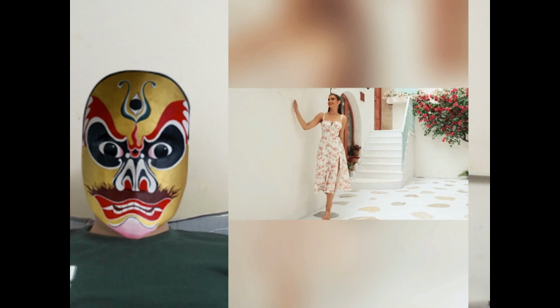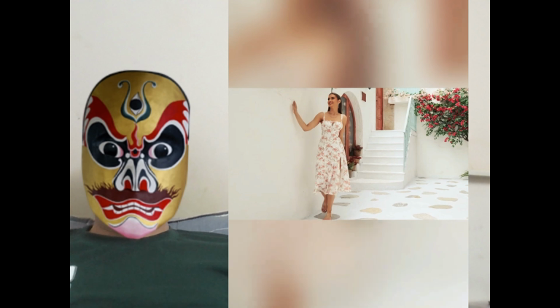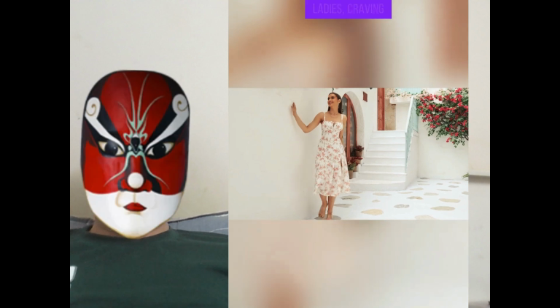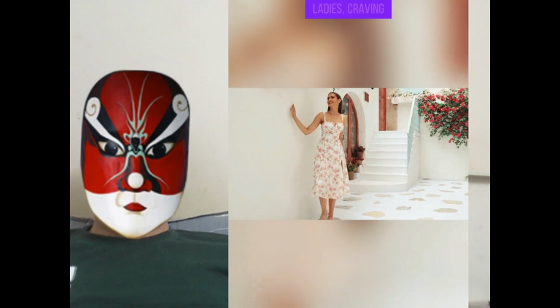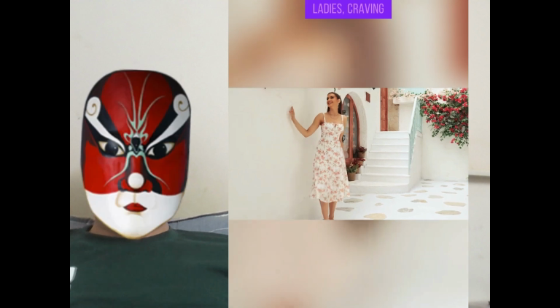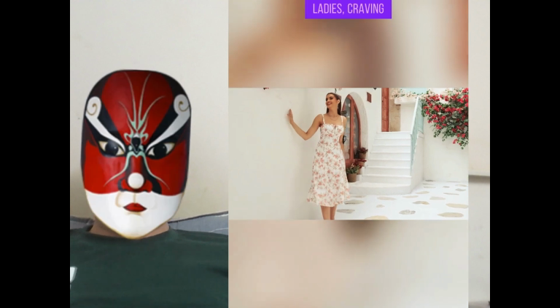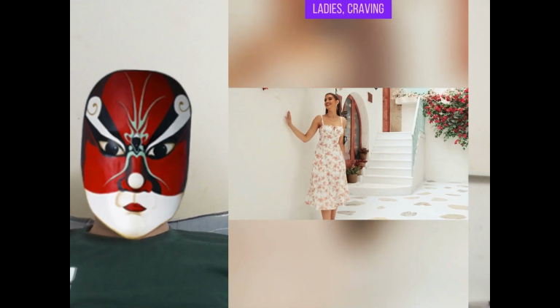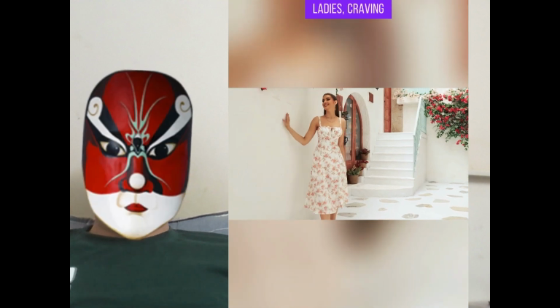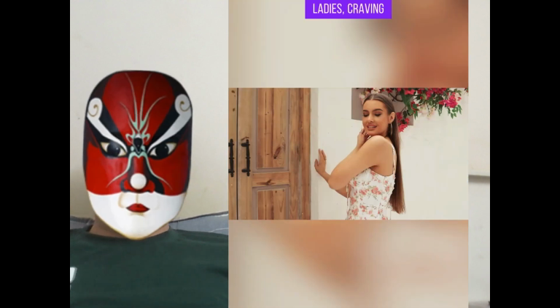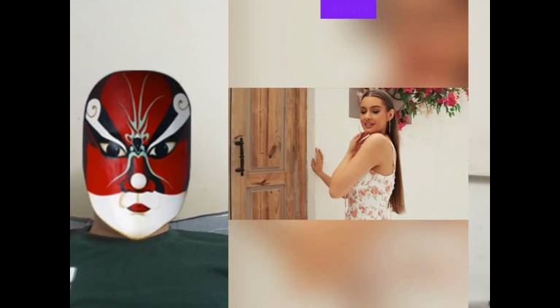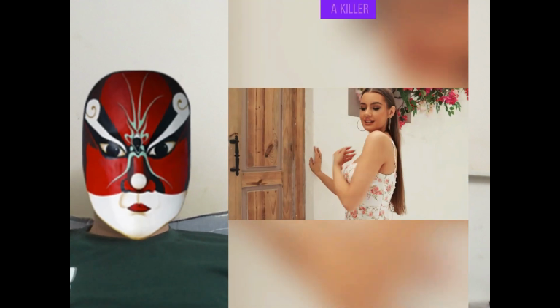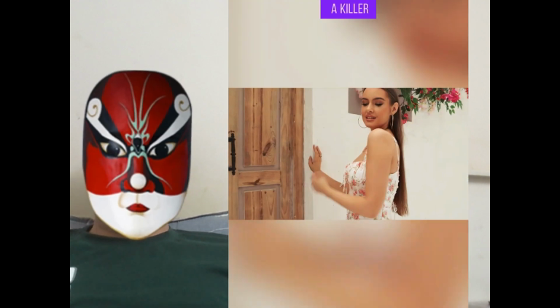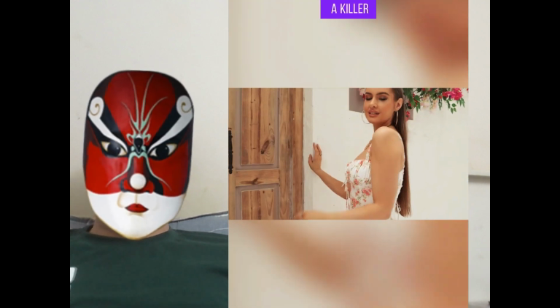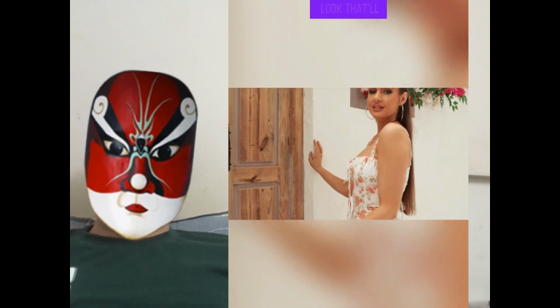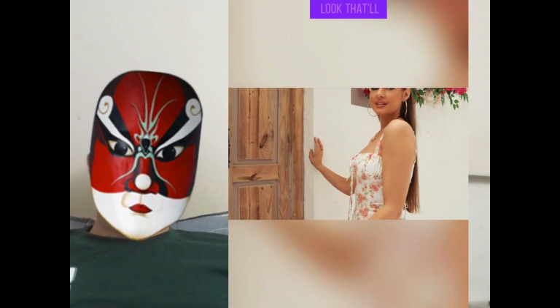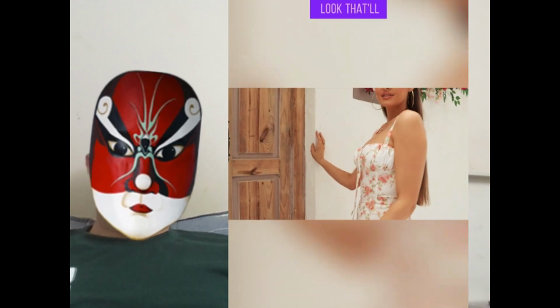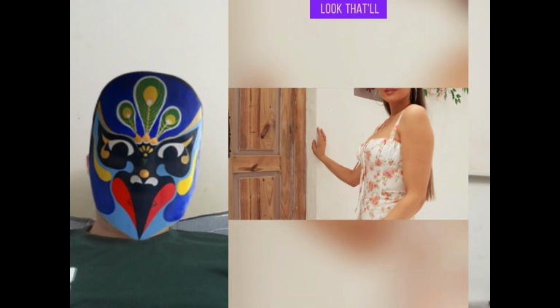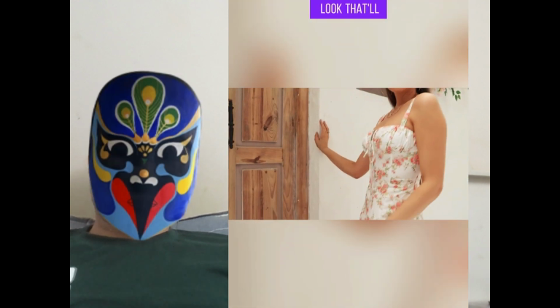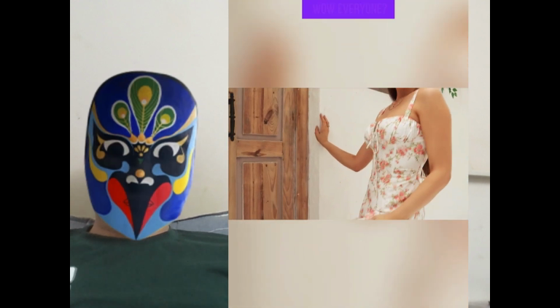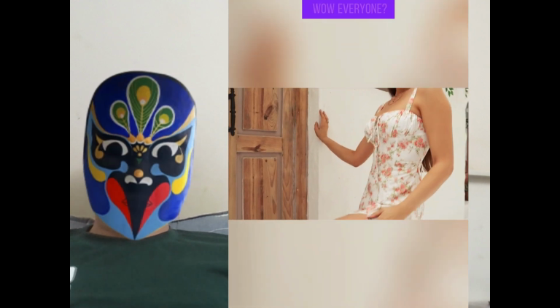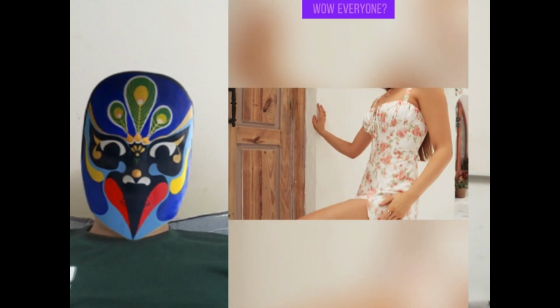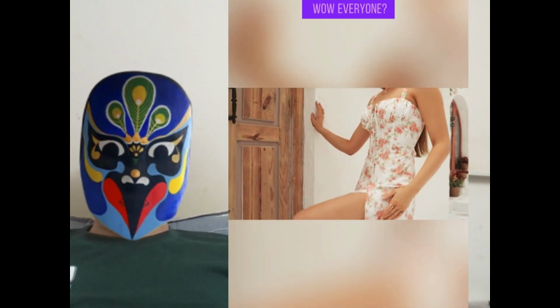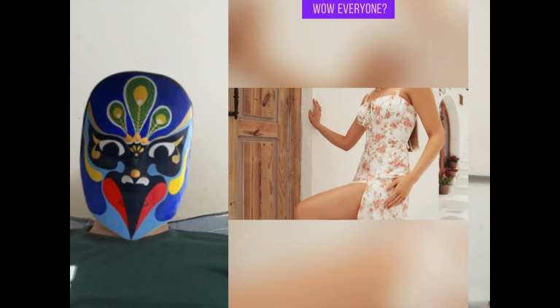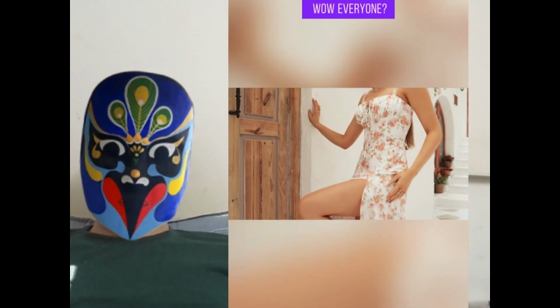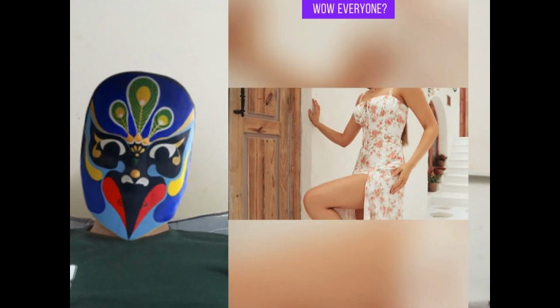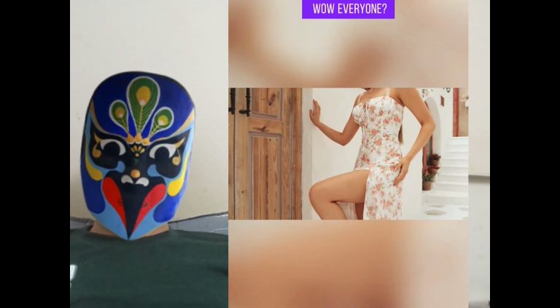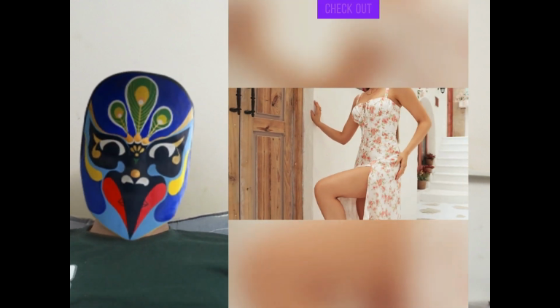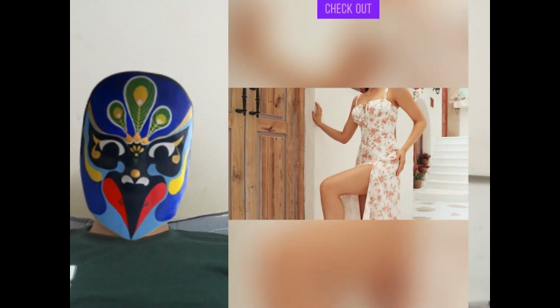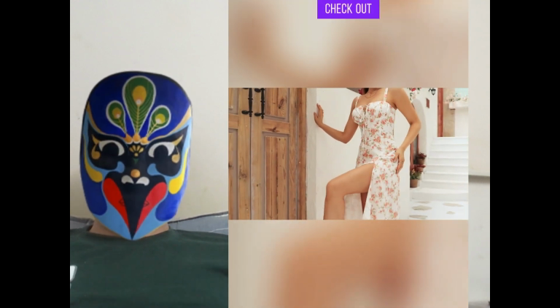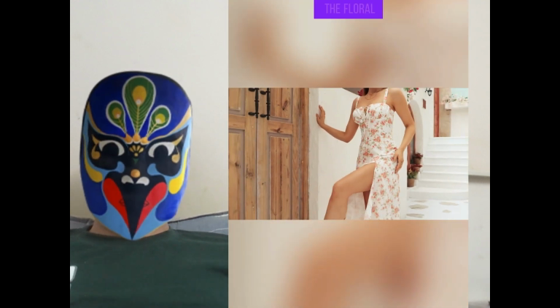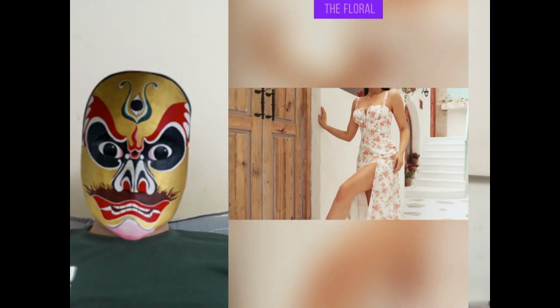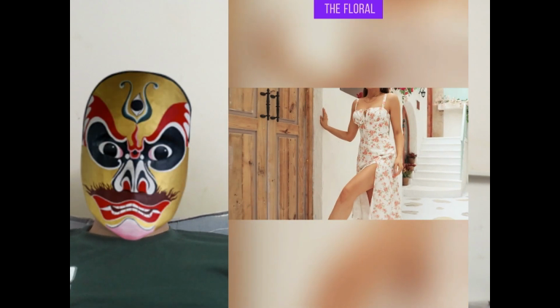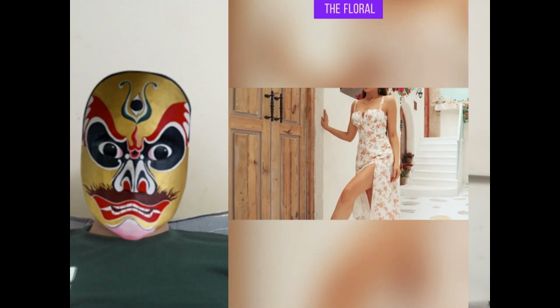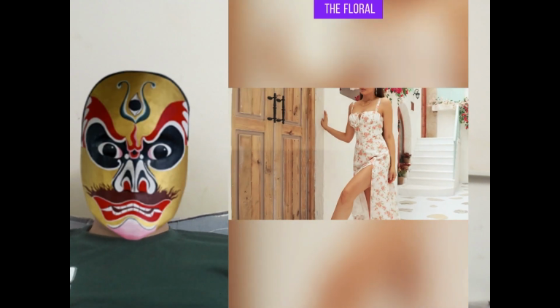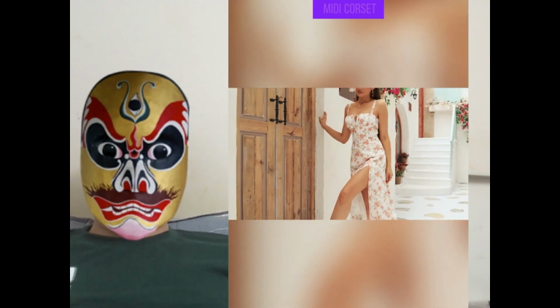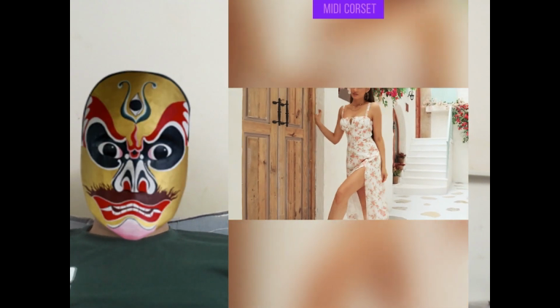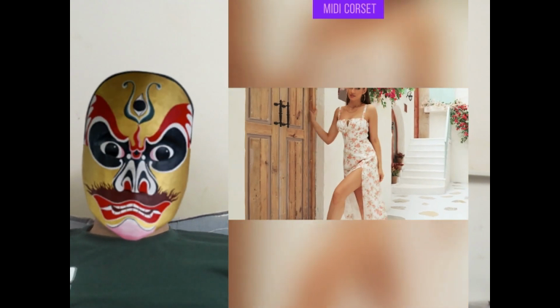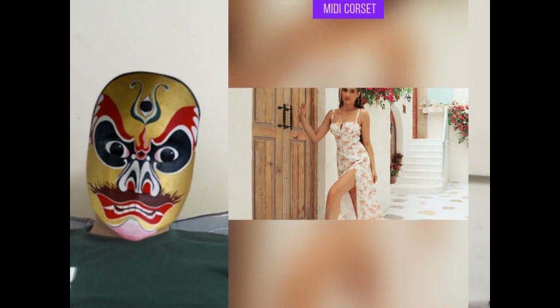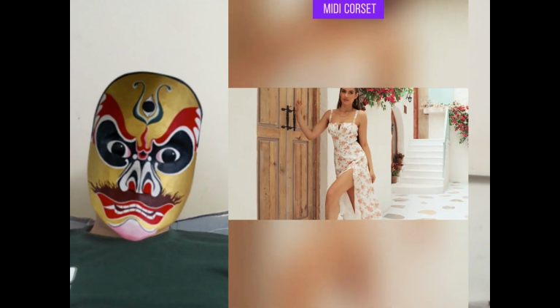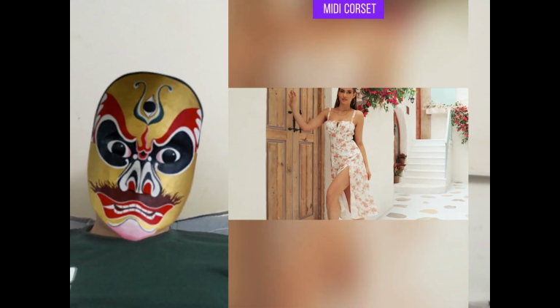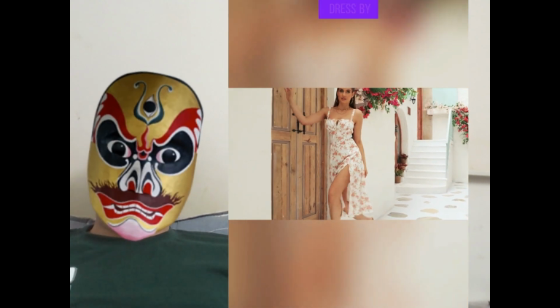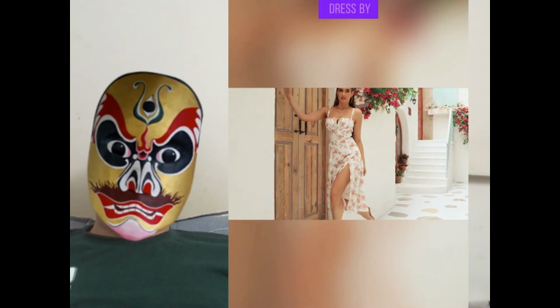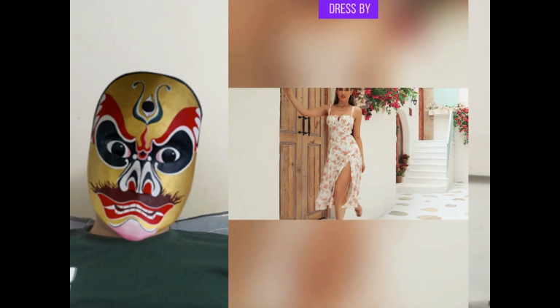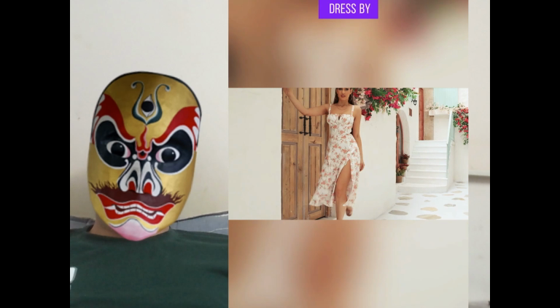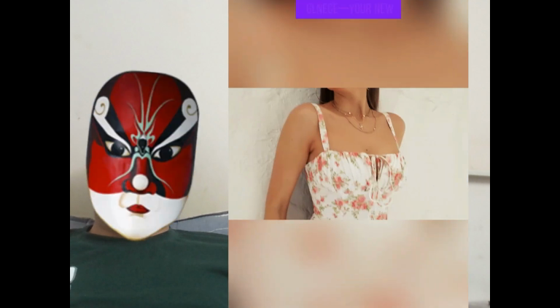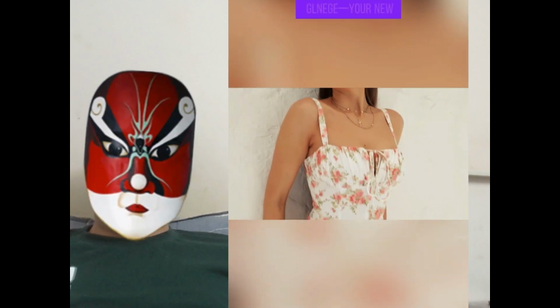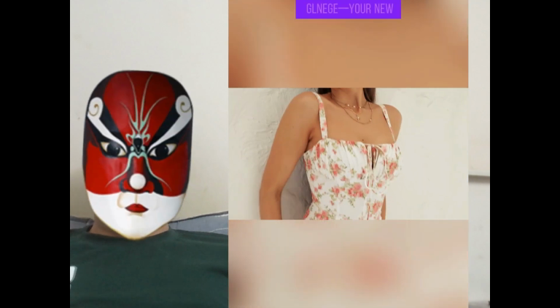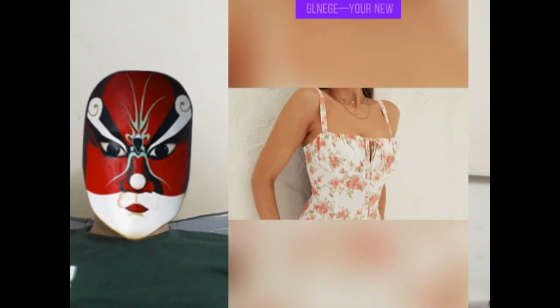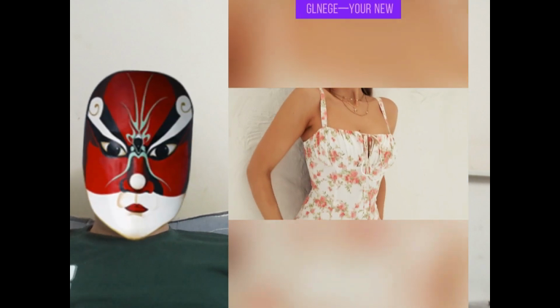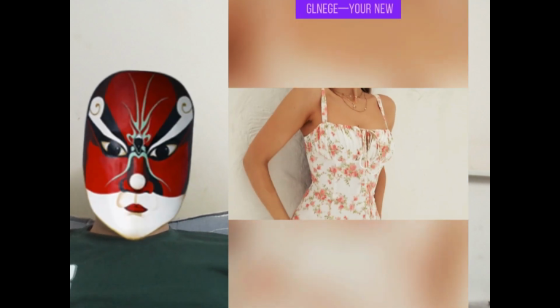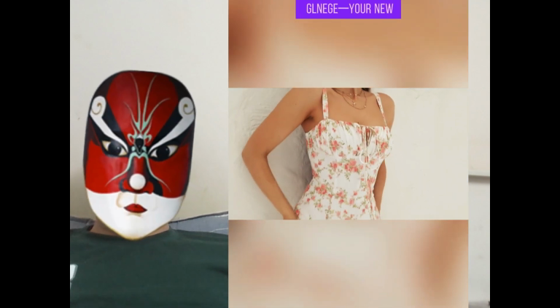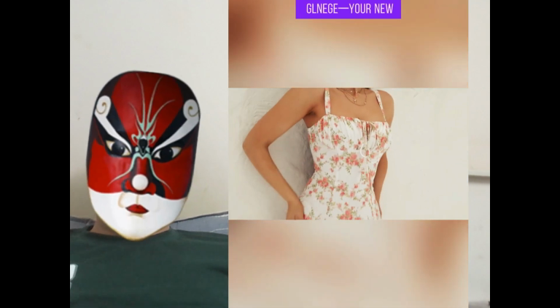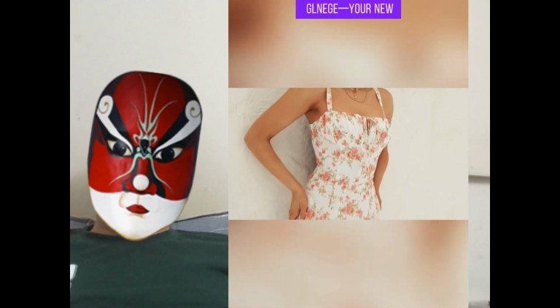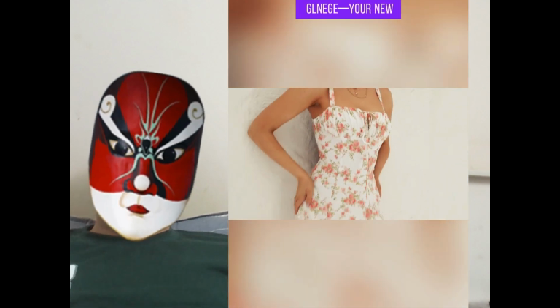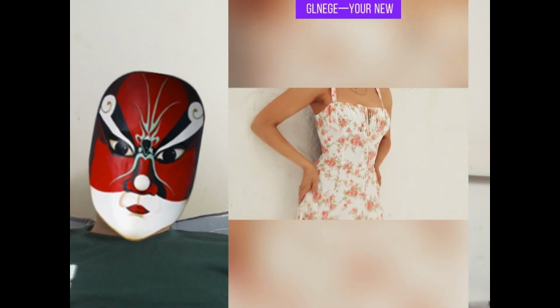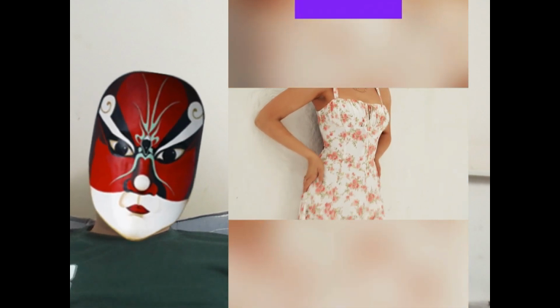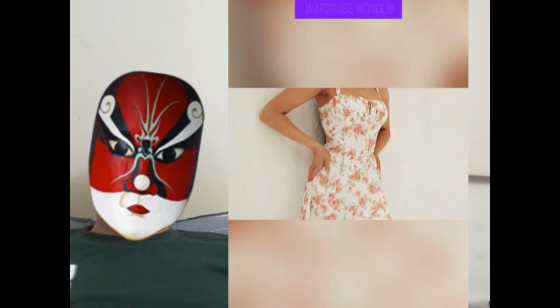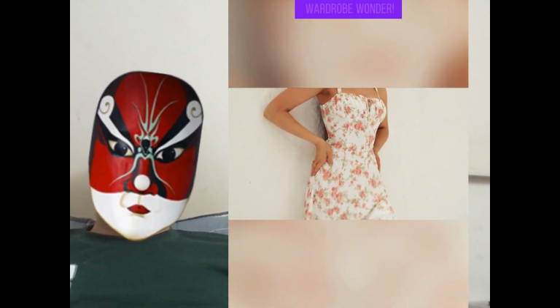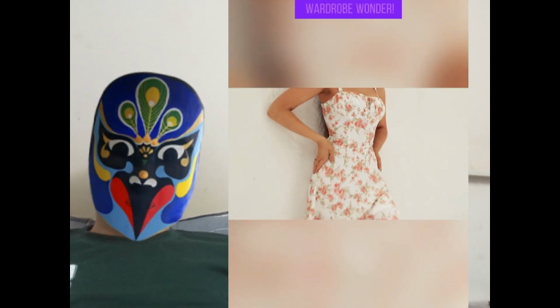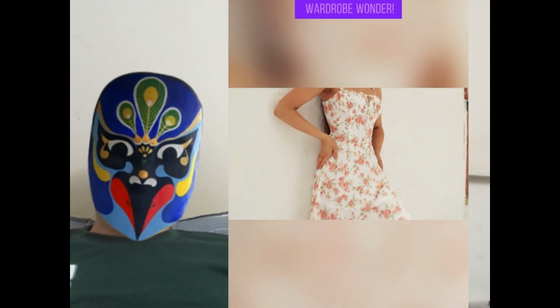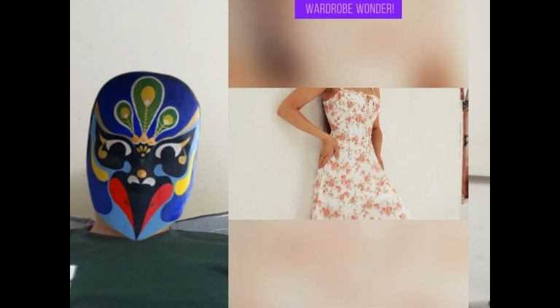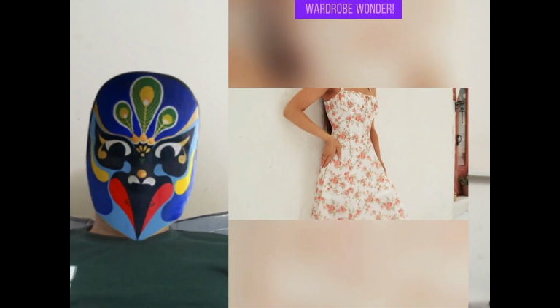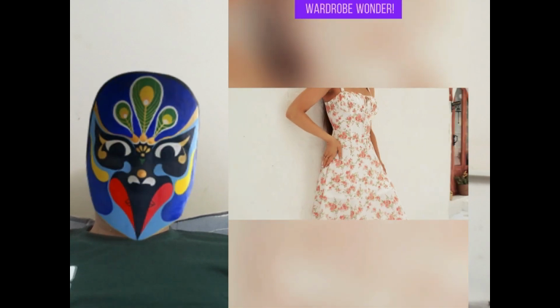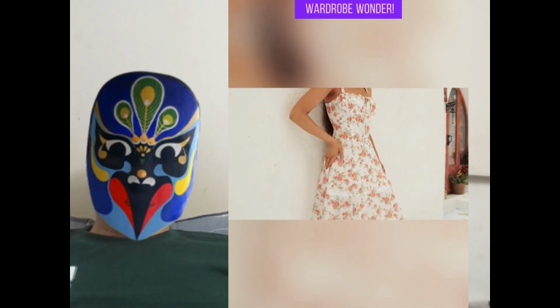Ladies, craving a killer look that'll wow everyone? Check out the floral midi corset dress by Gell Neig, your new wardrobe wonder.